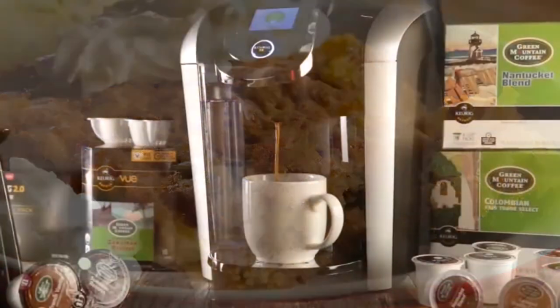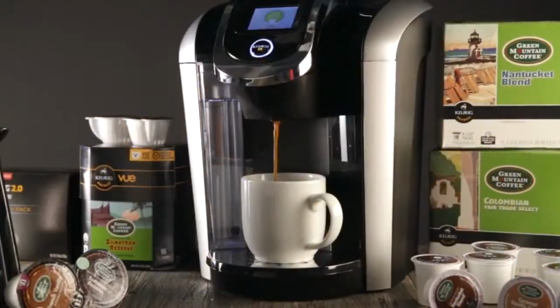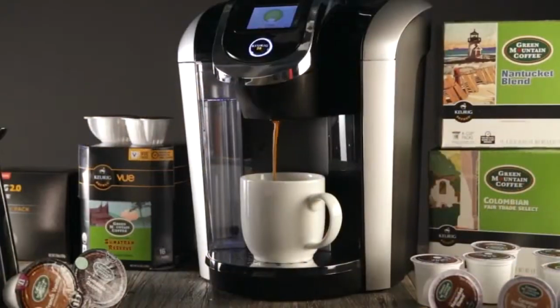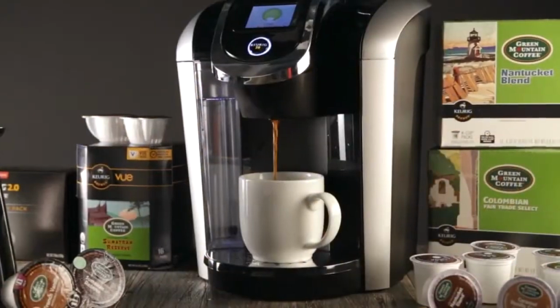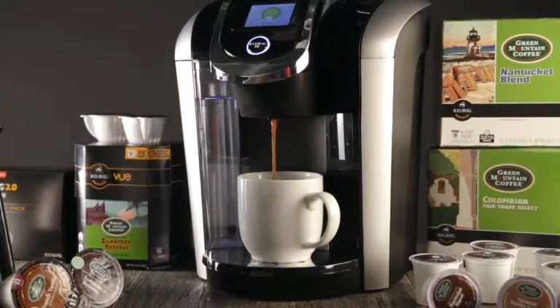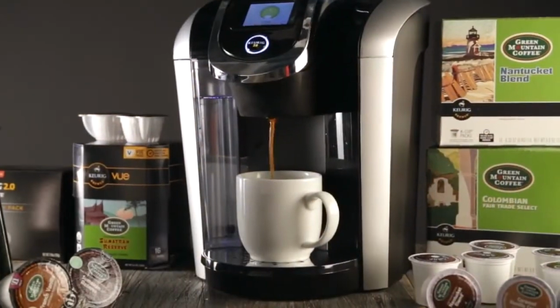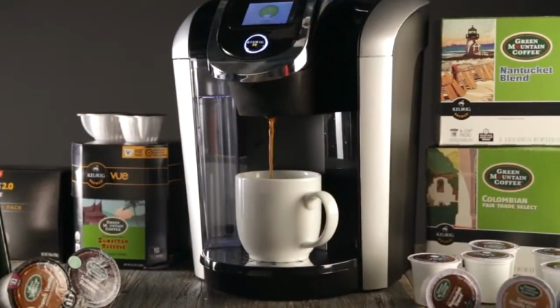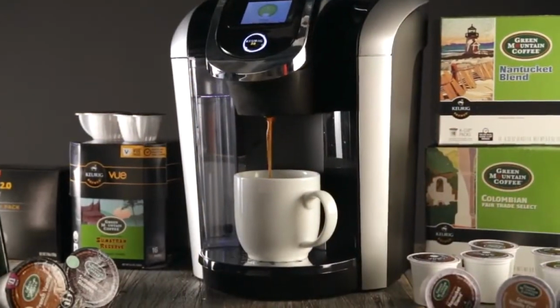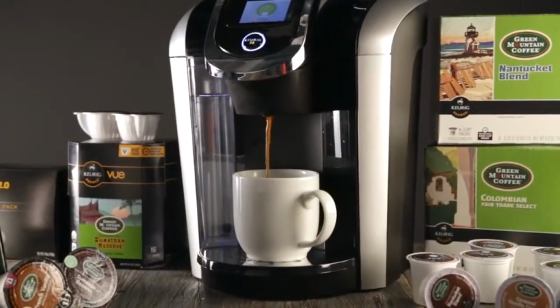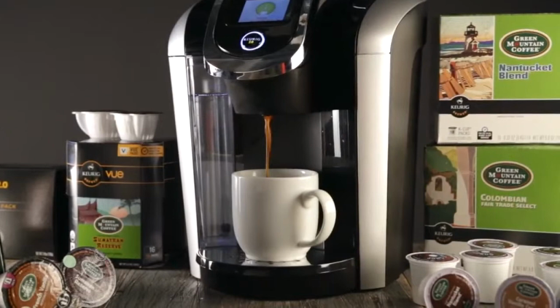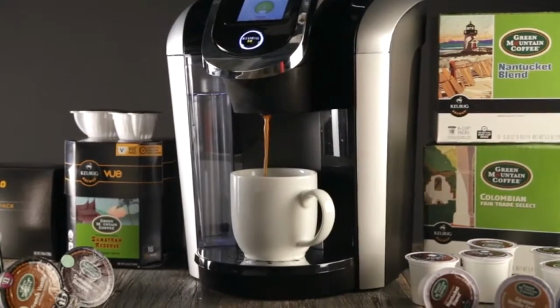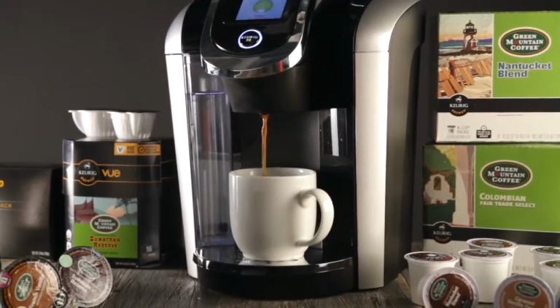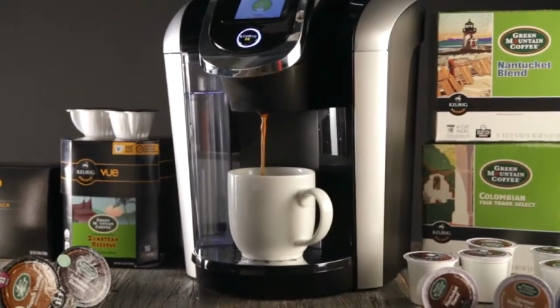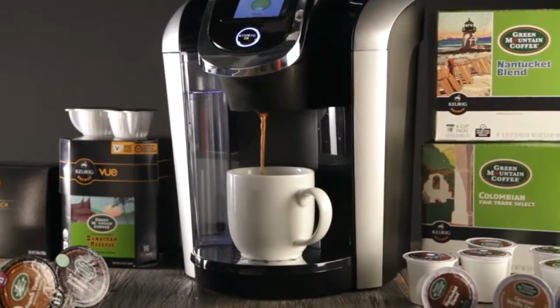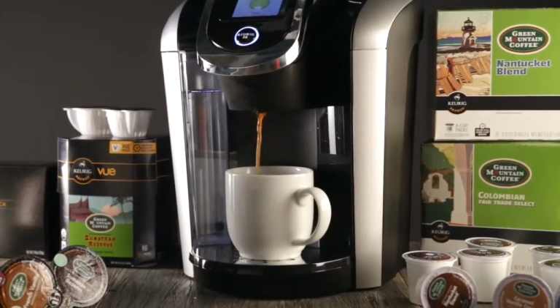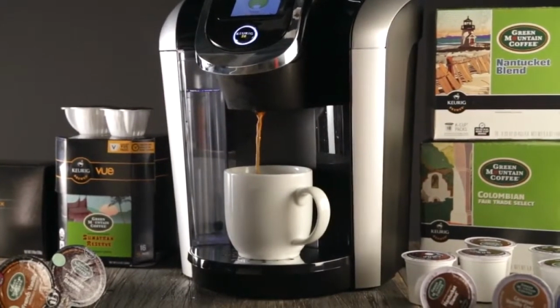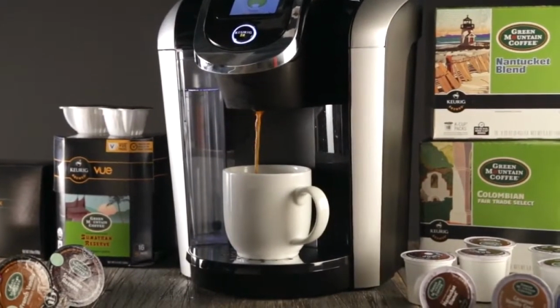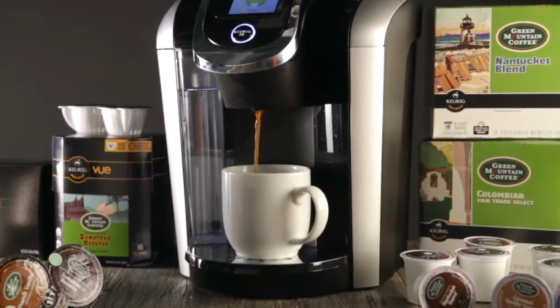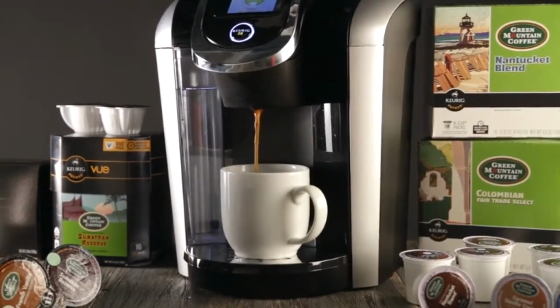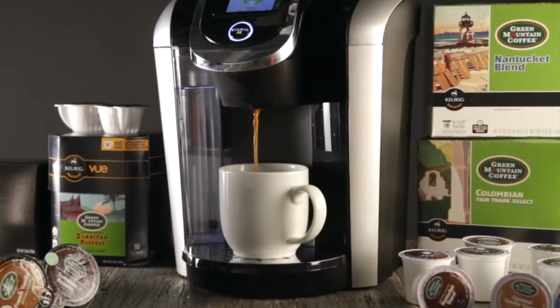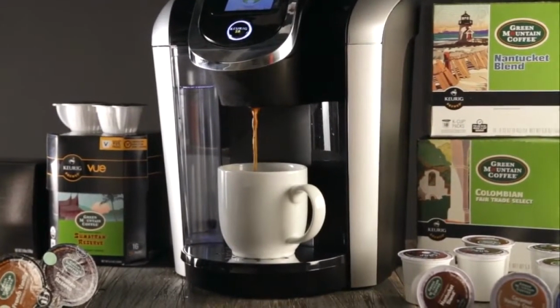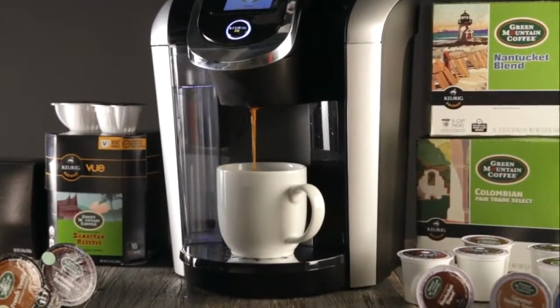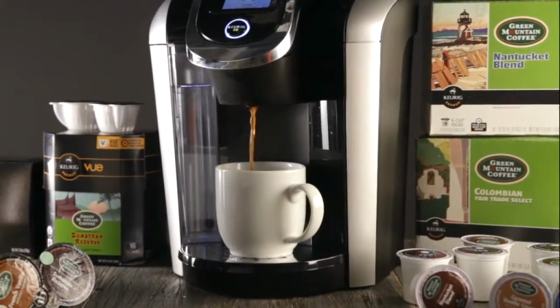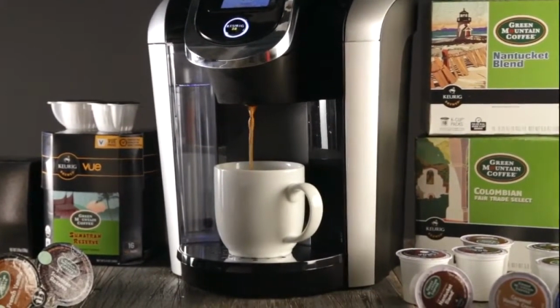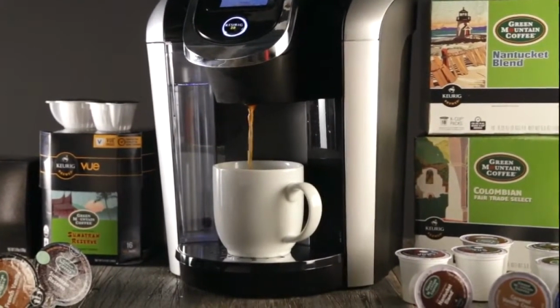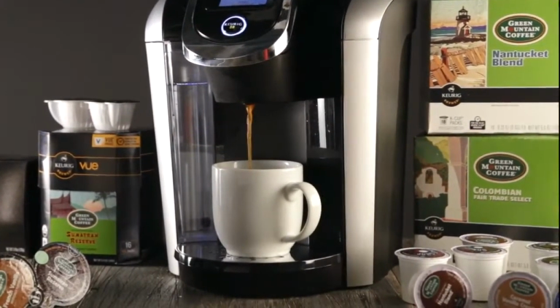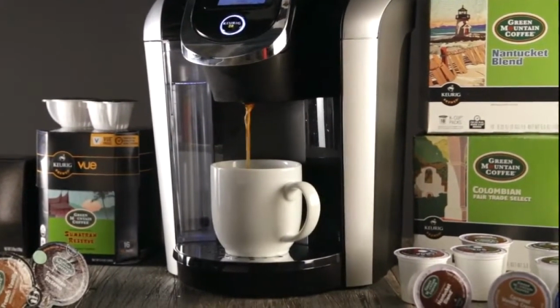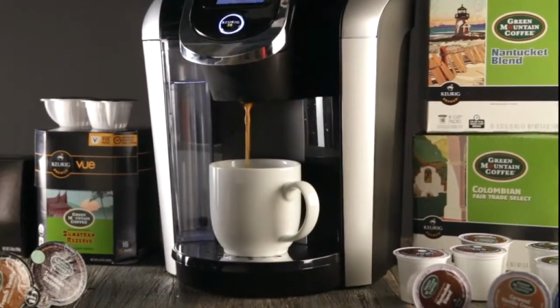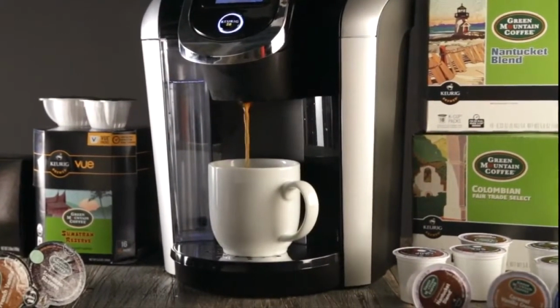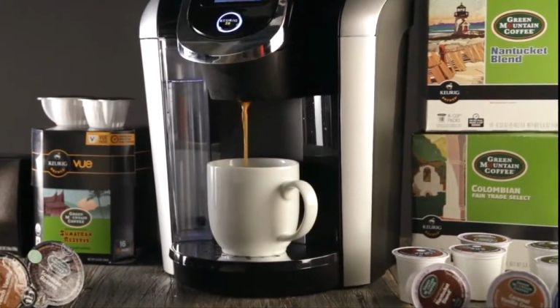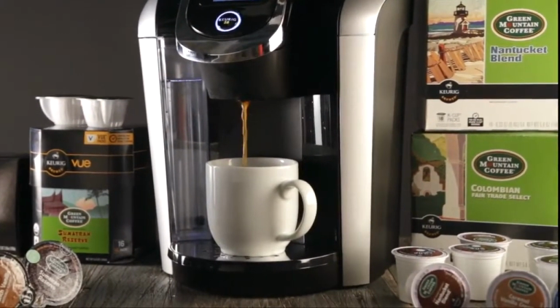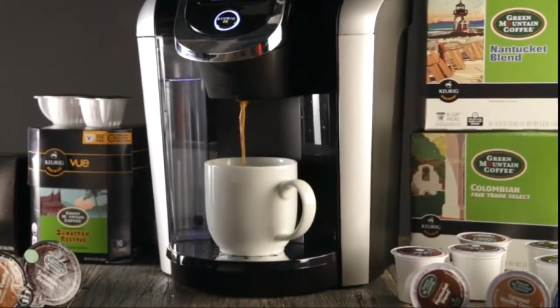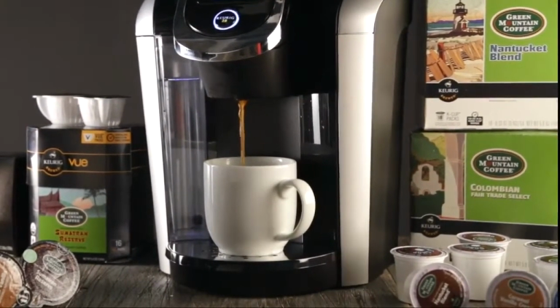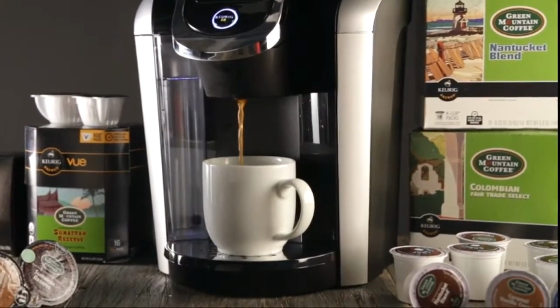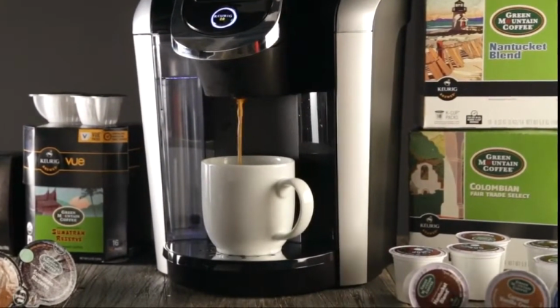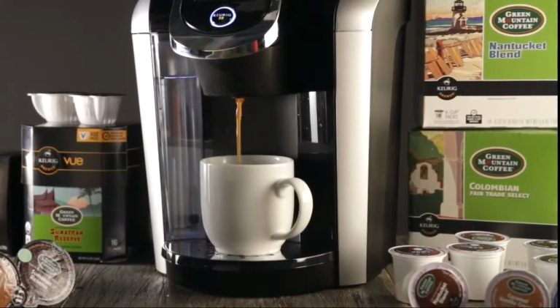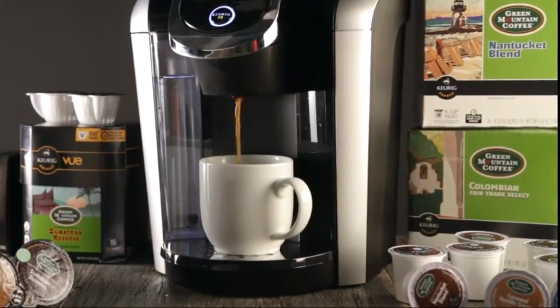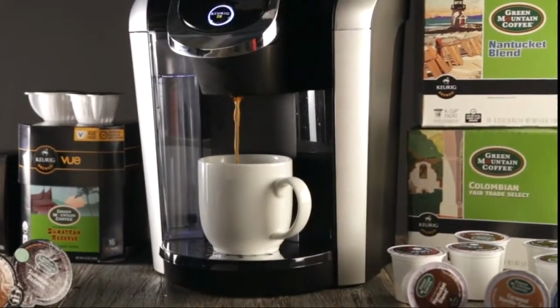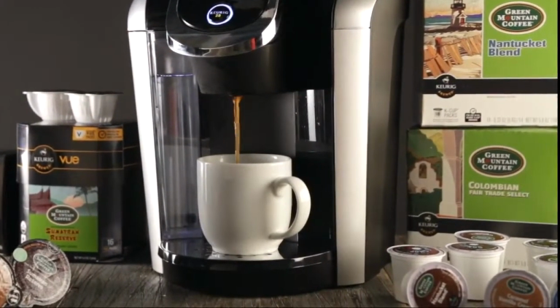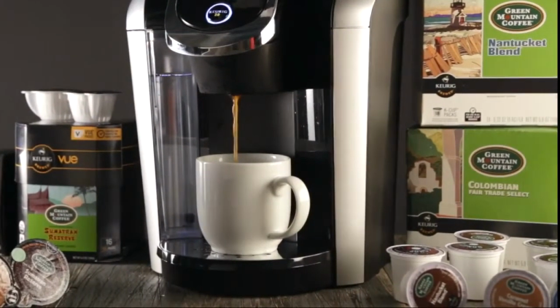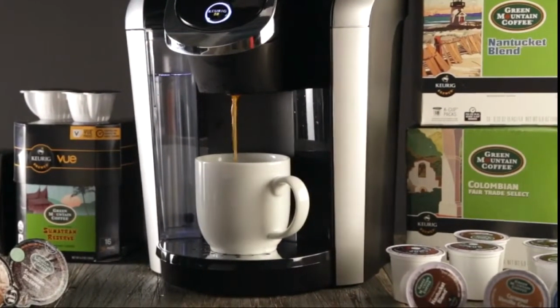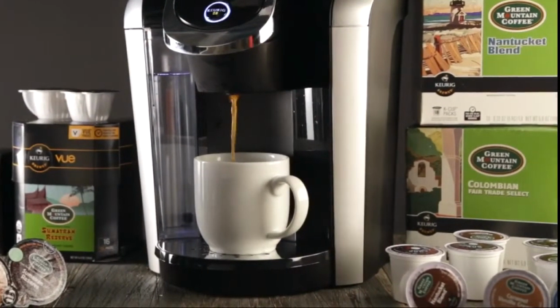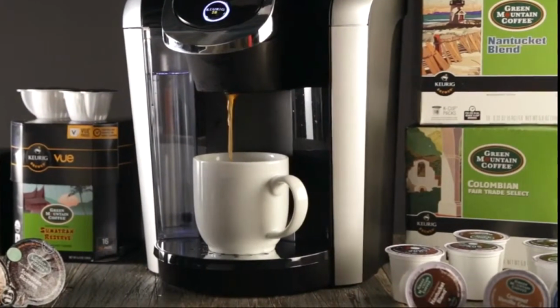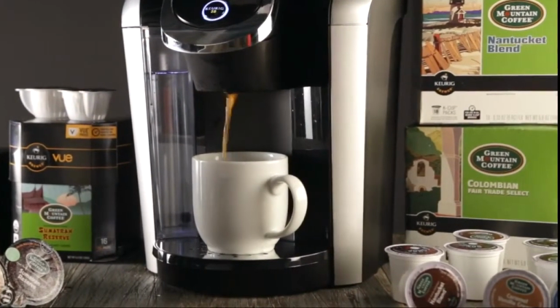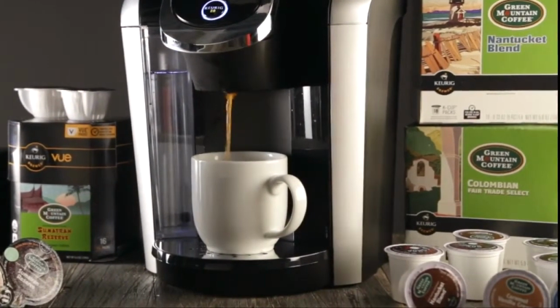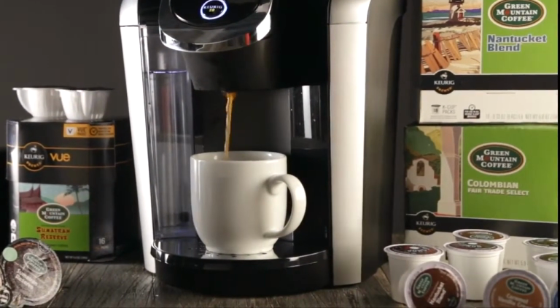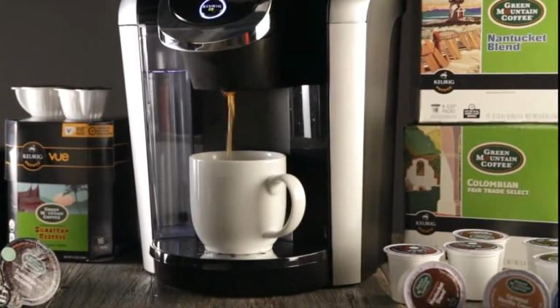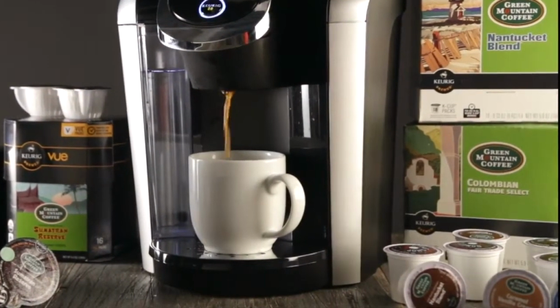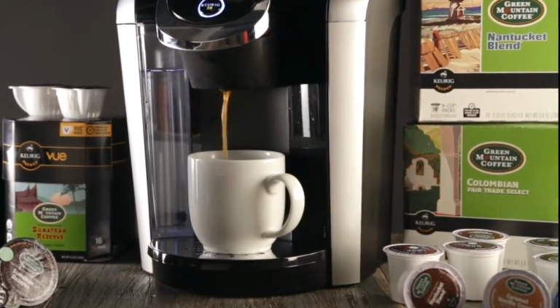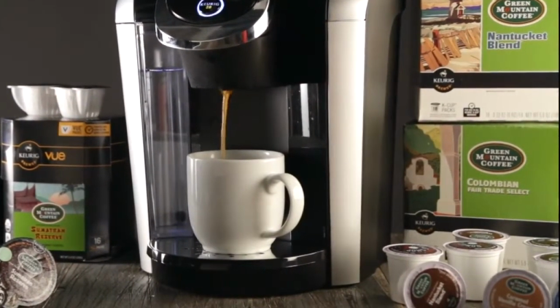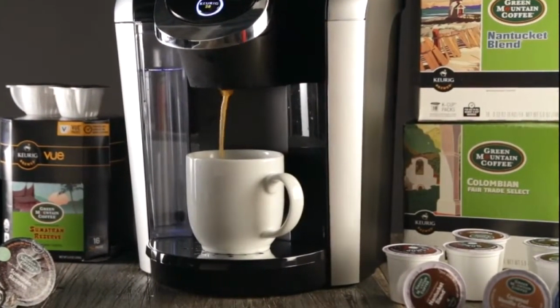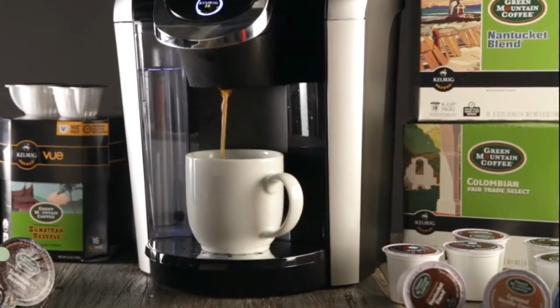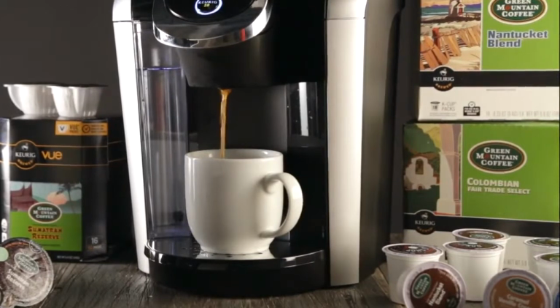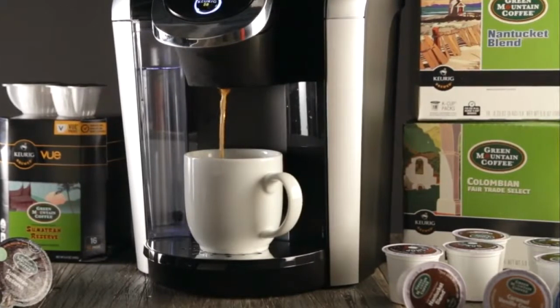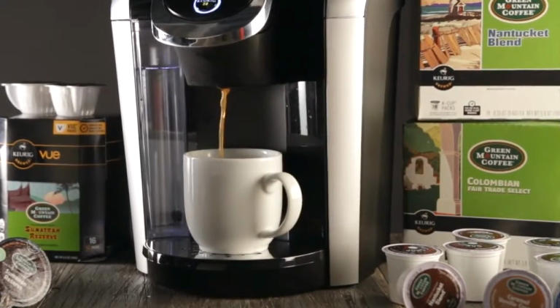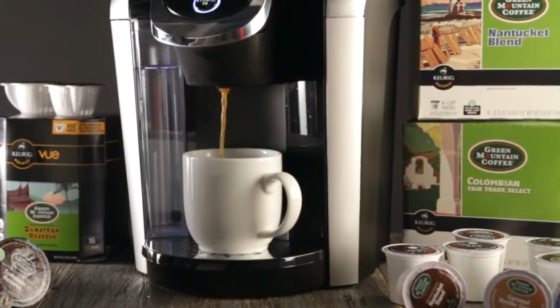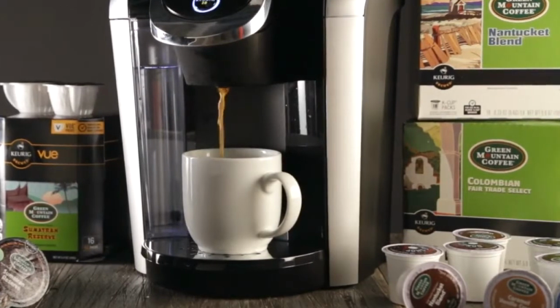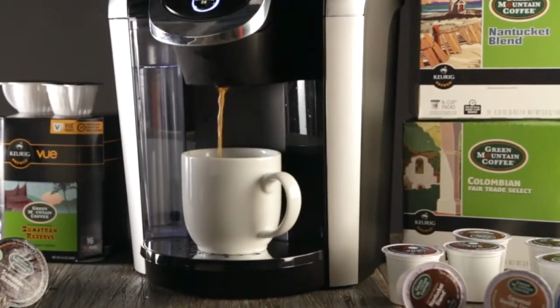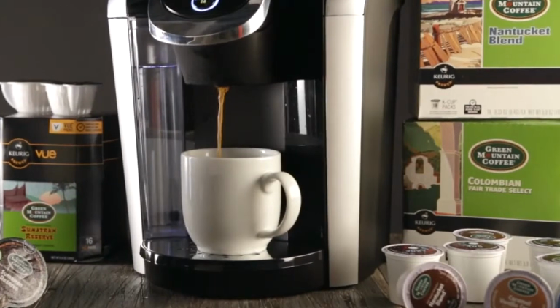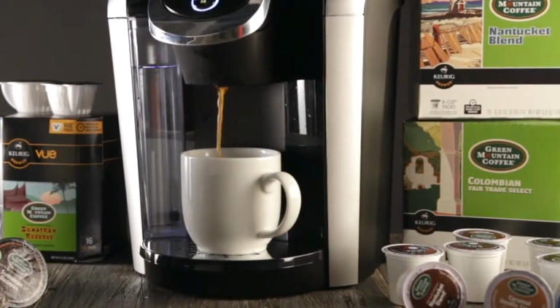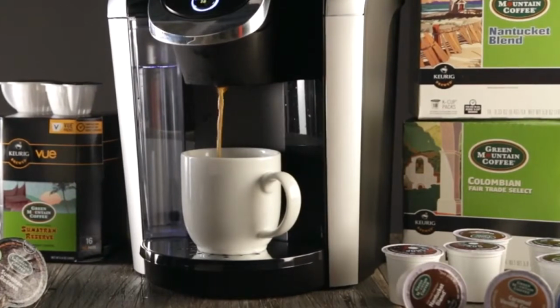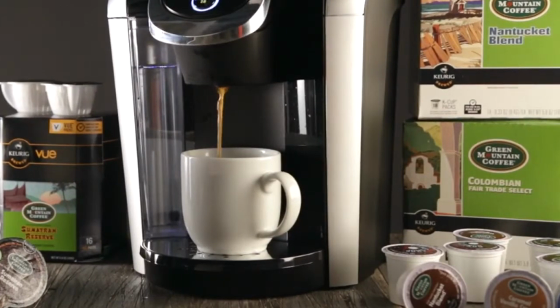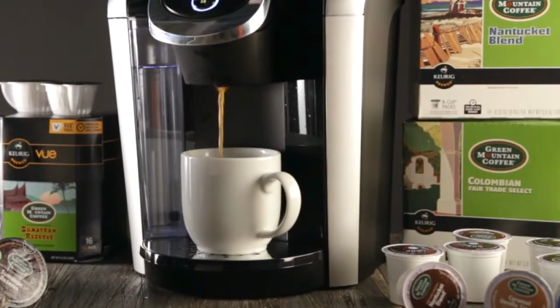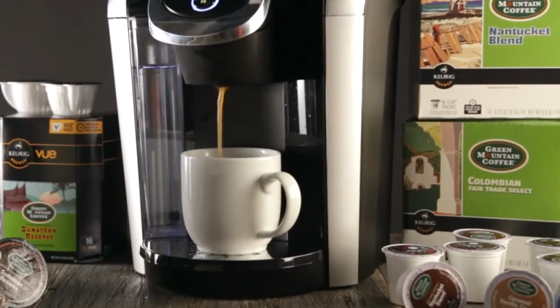Using a Keurig coffee system, it's simple and quick to make multiple different coffees. Everyone can have the one they want in a snap.